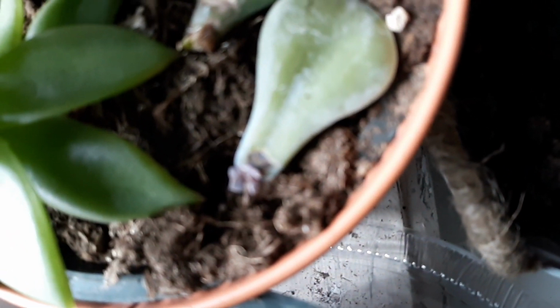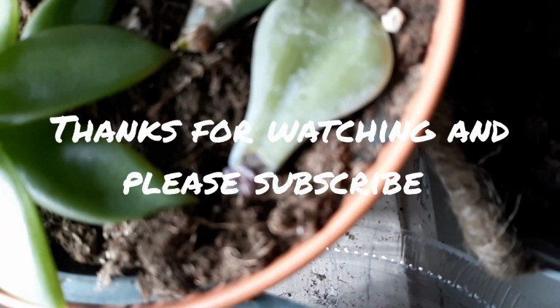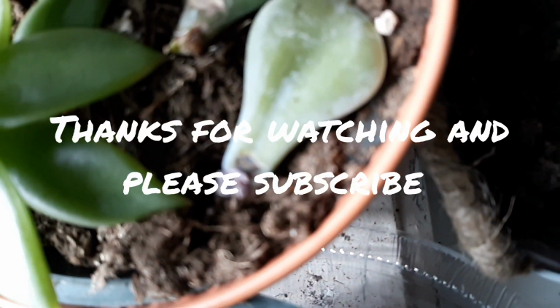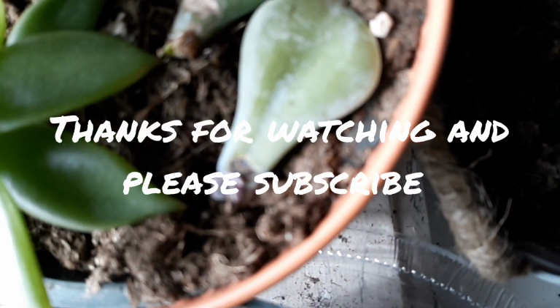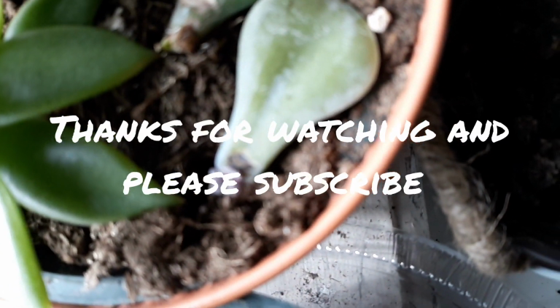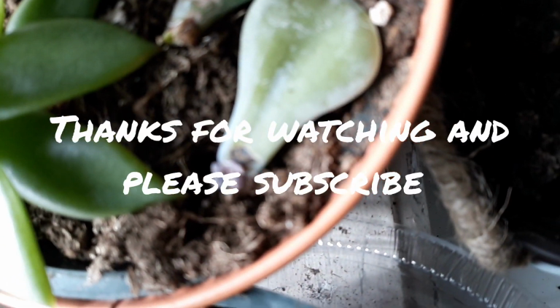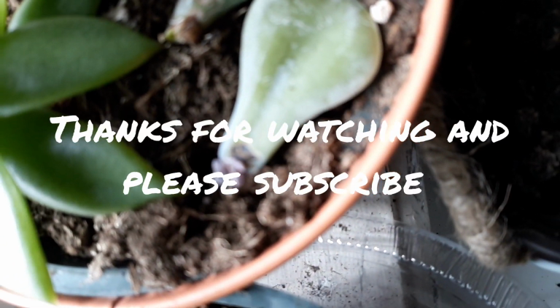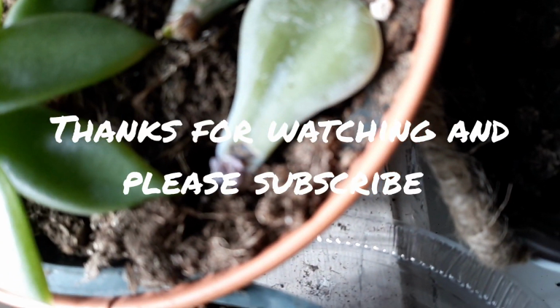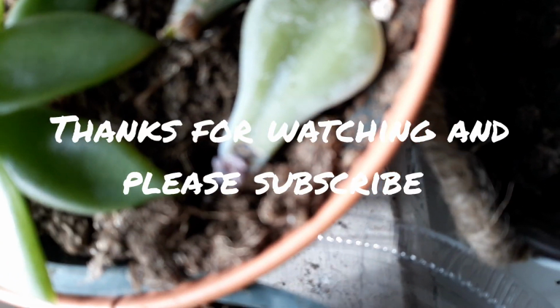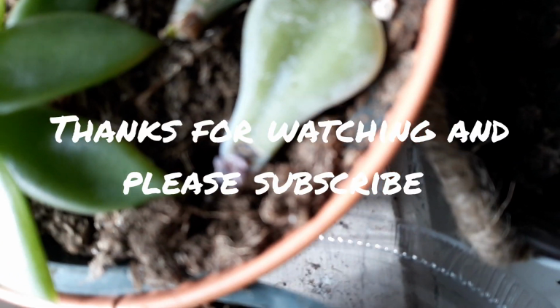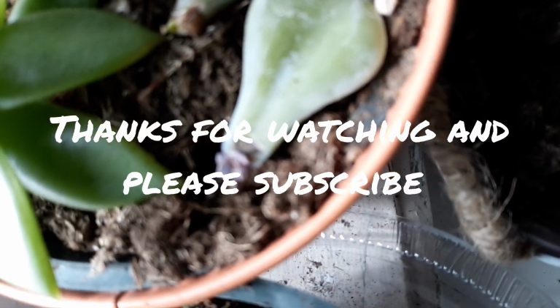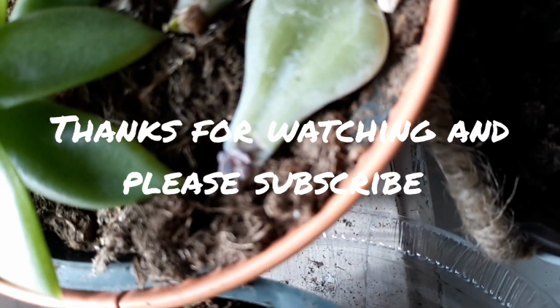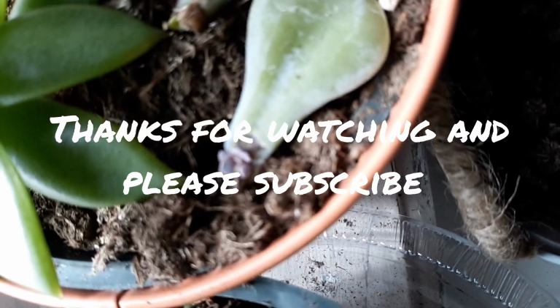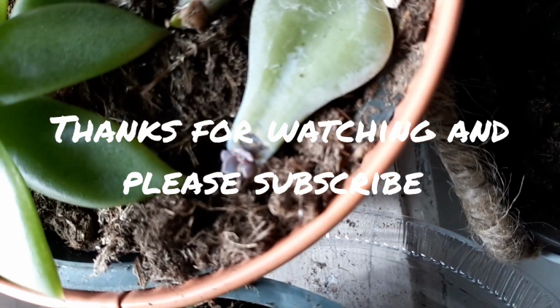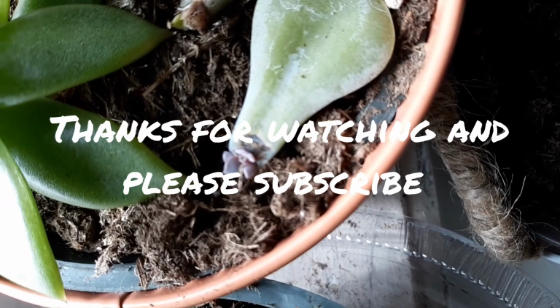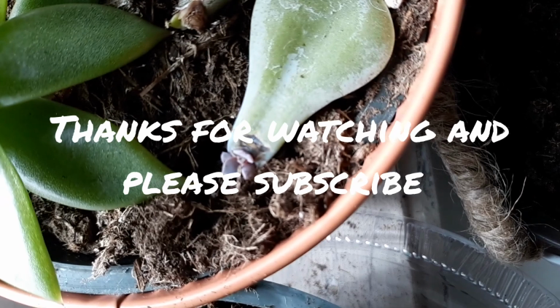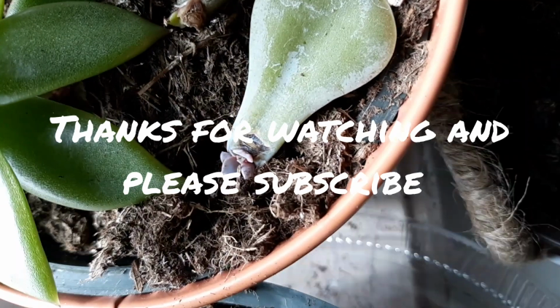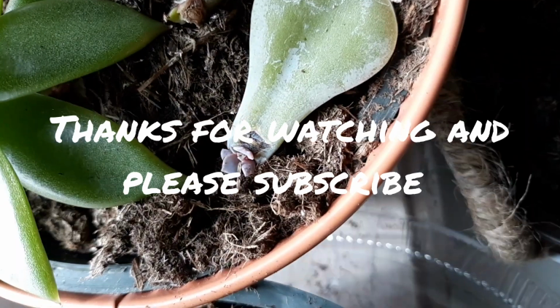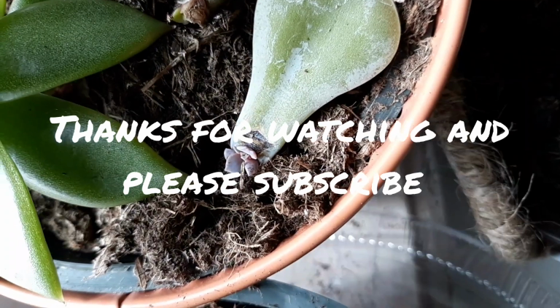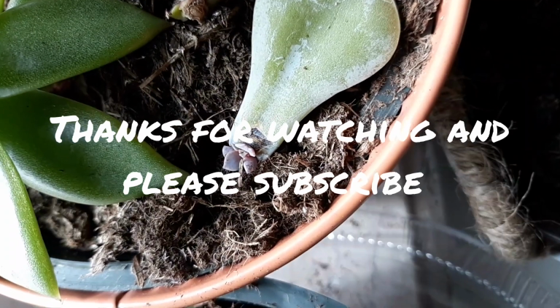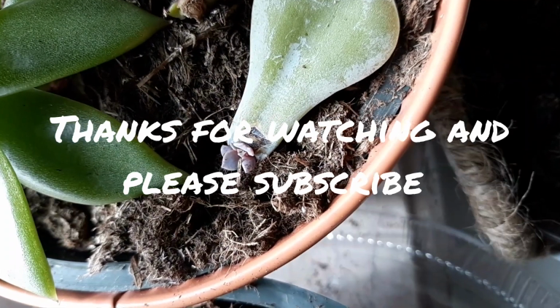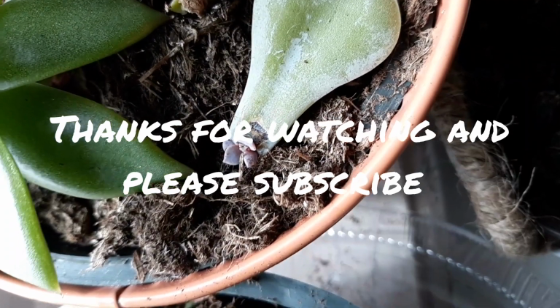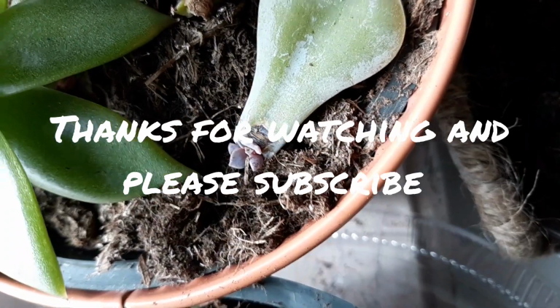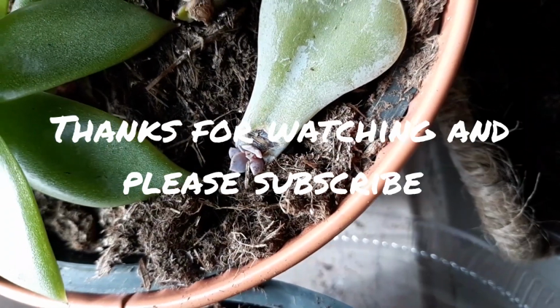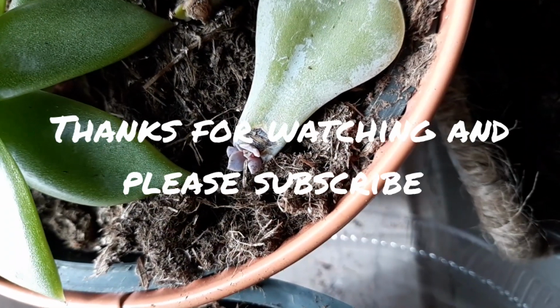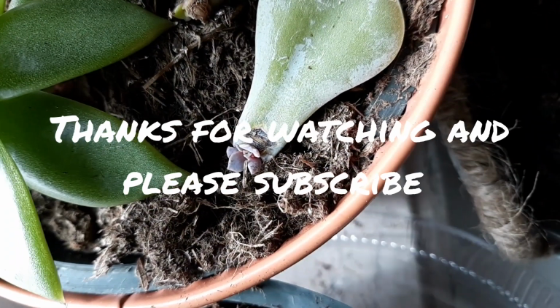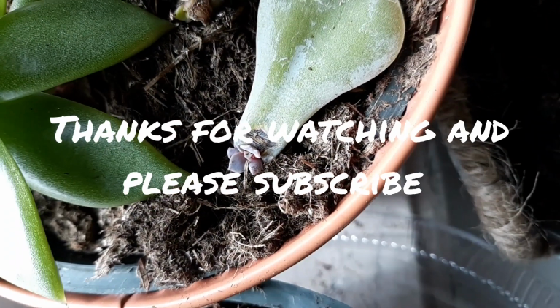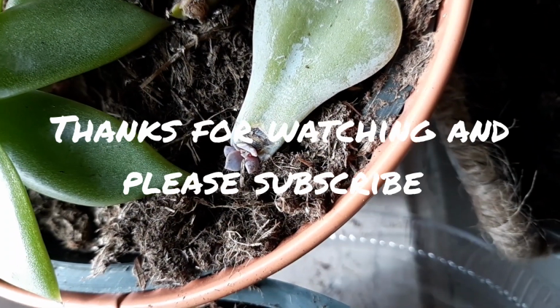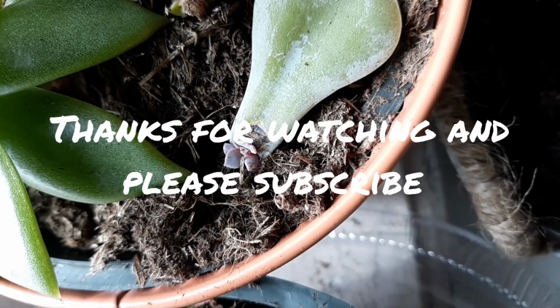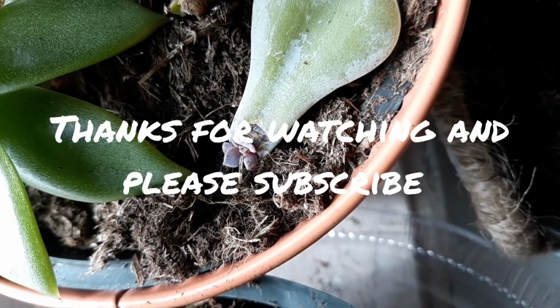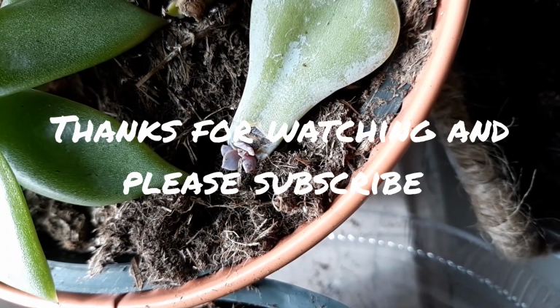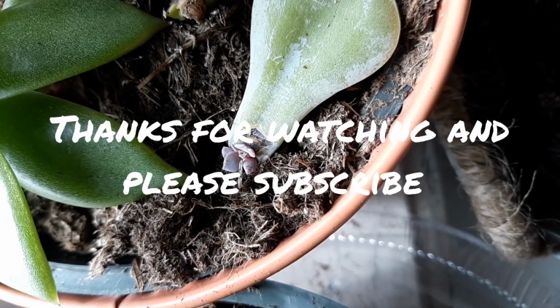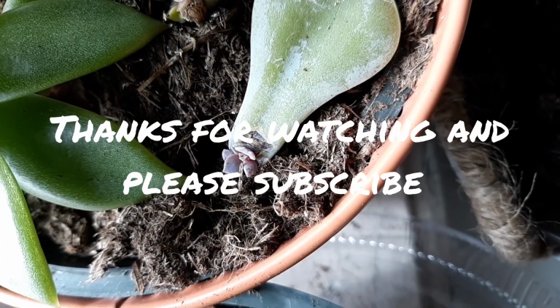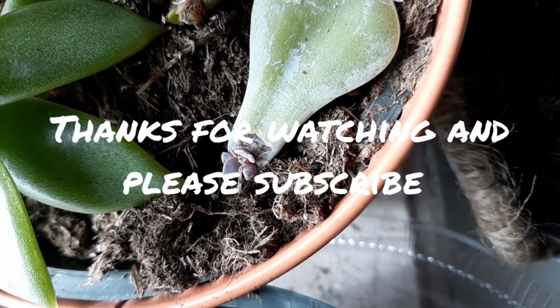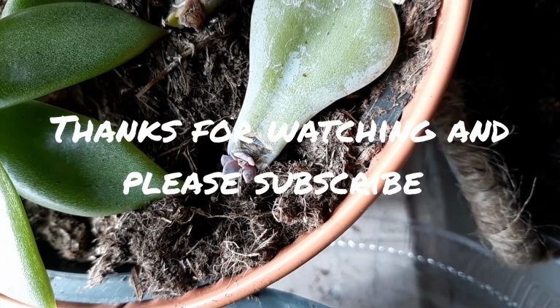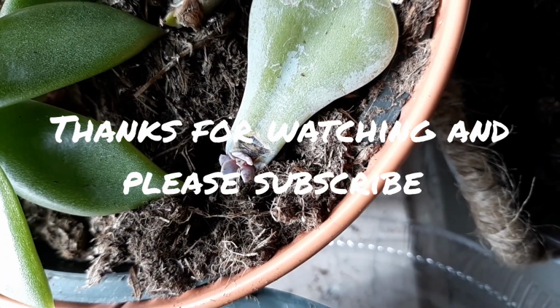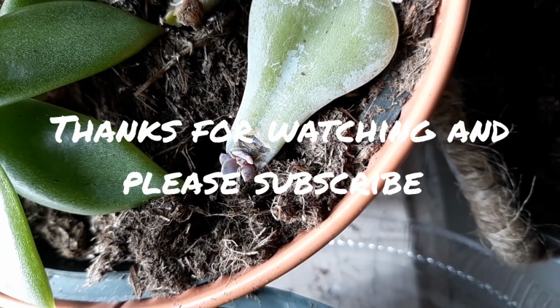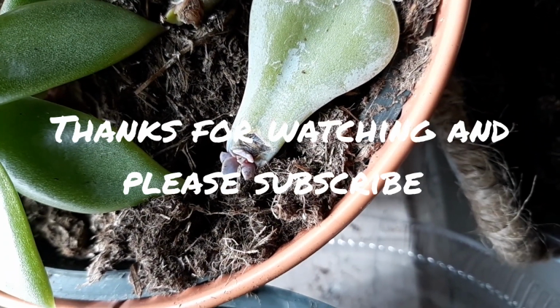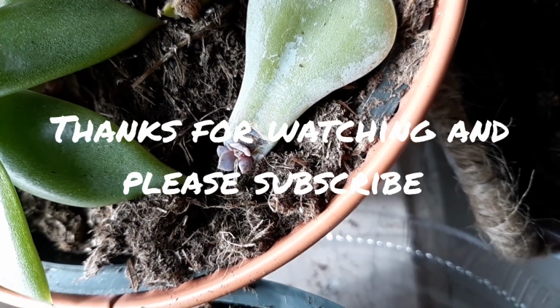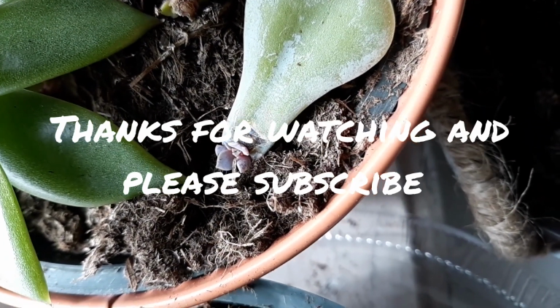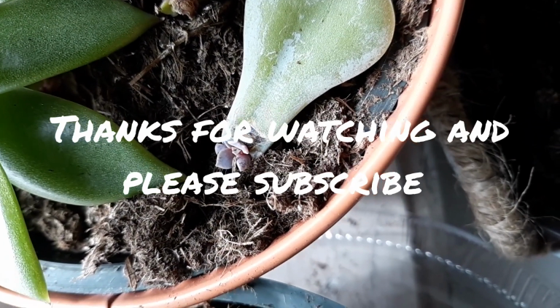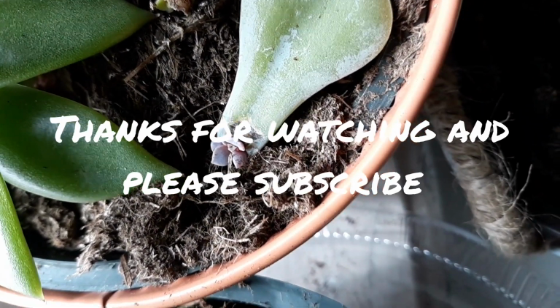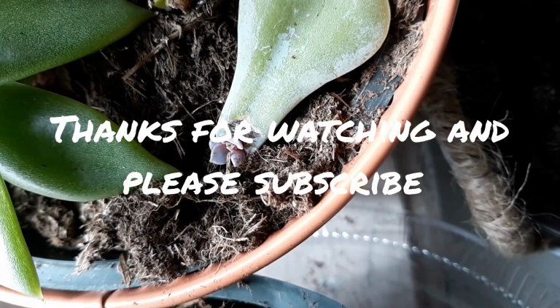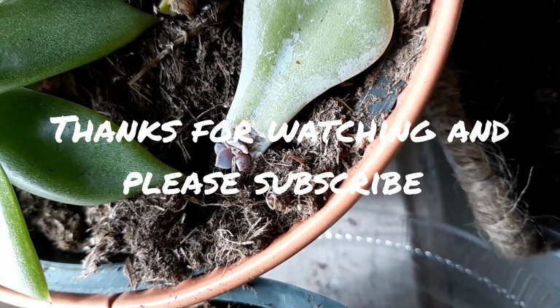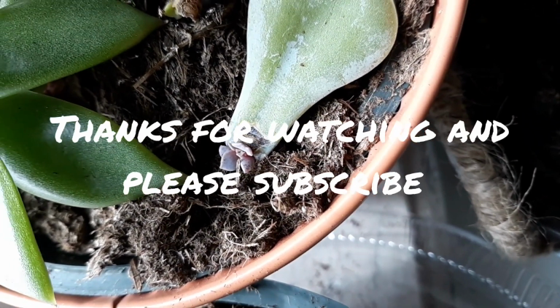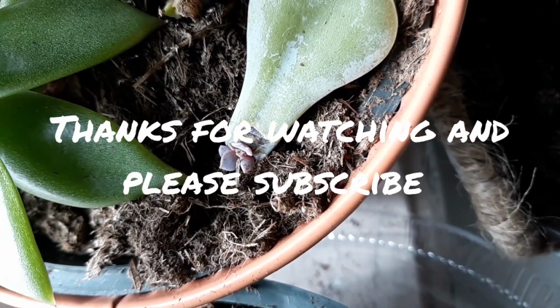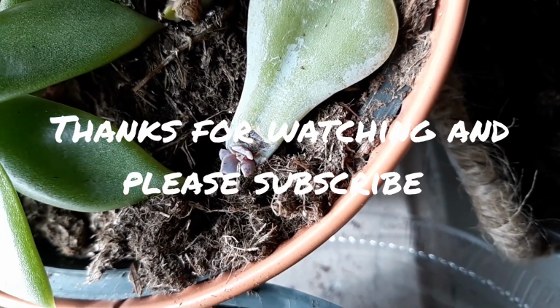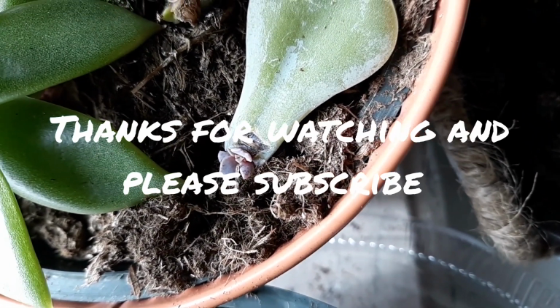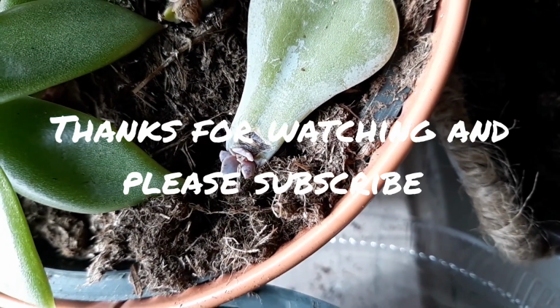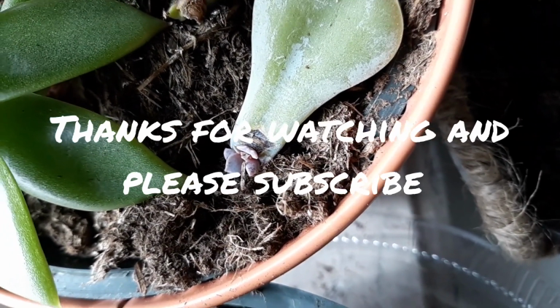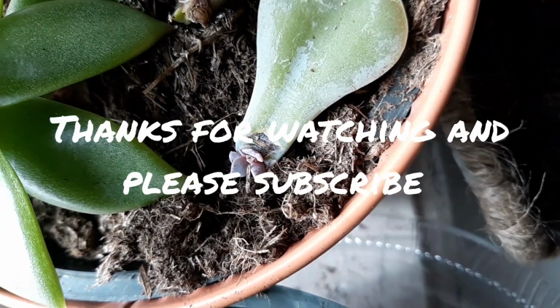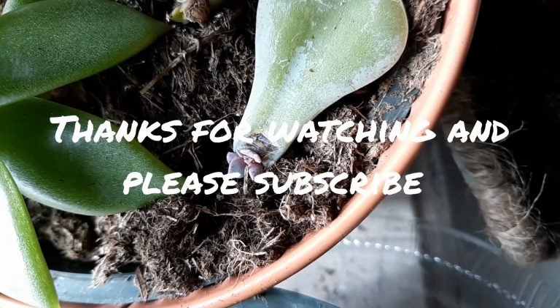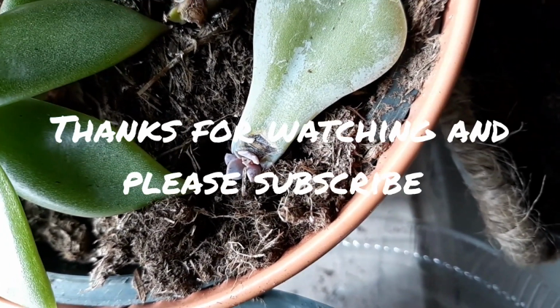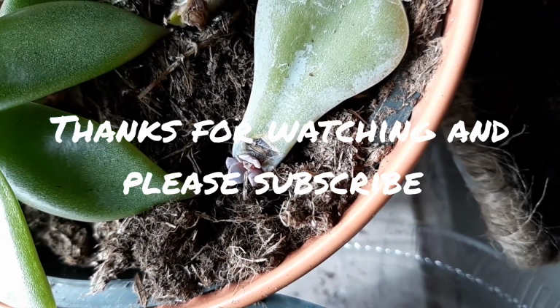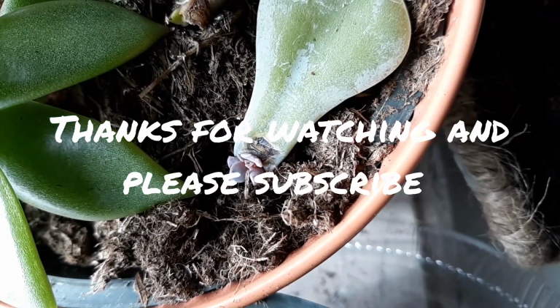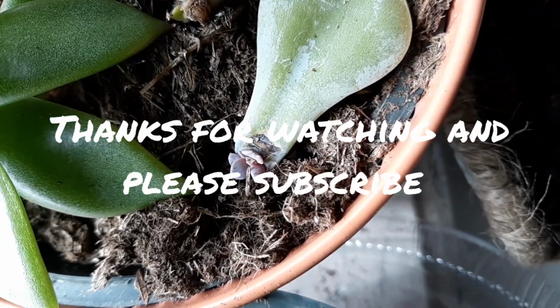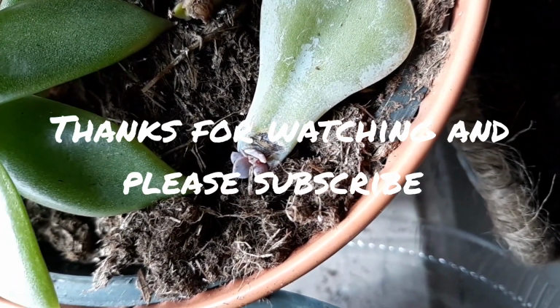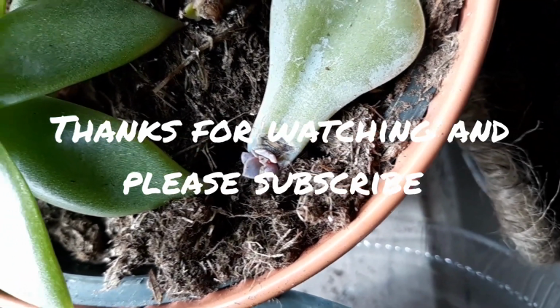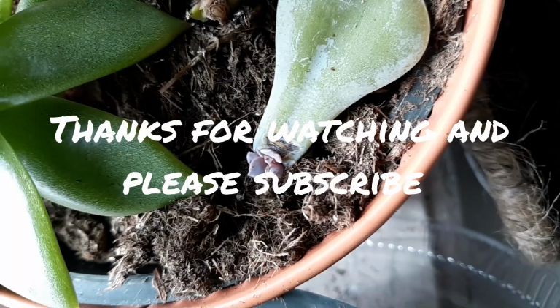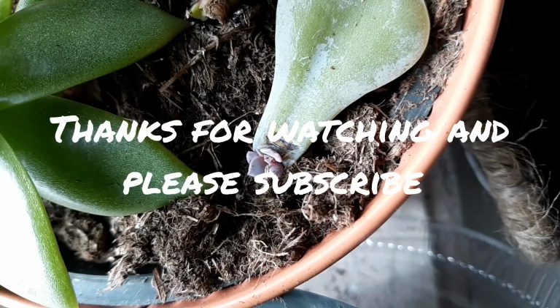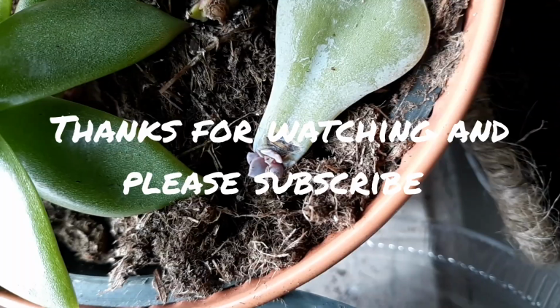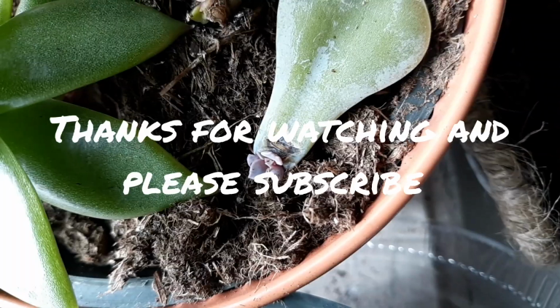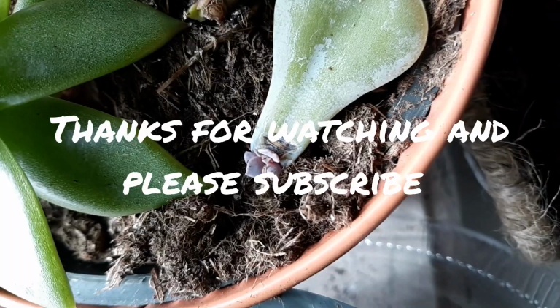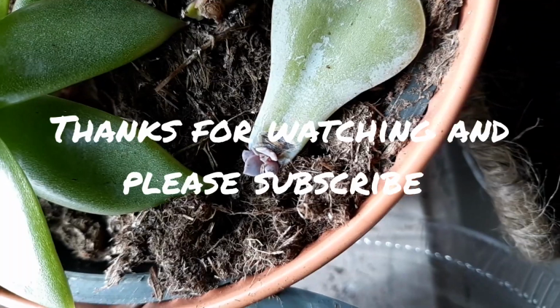I just wanted to give you guys an update — it's been about two months and that's where we're at. Thanks for watching.